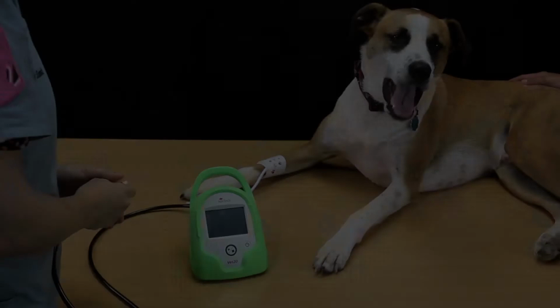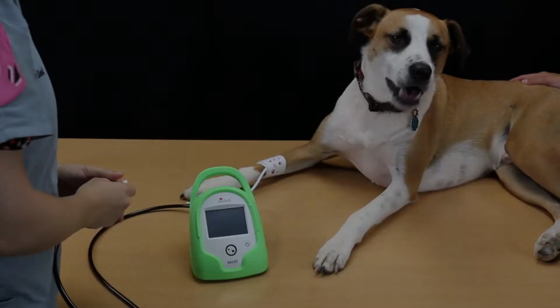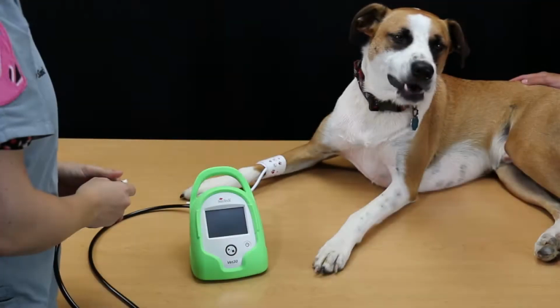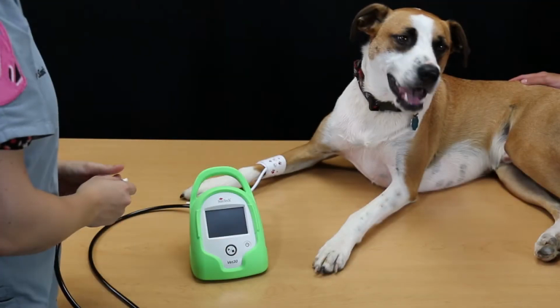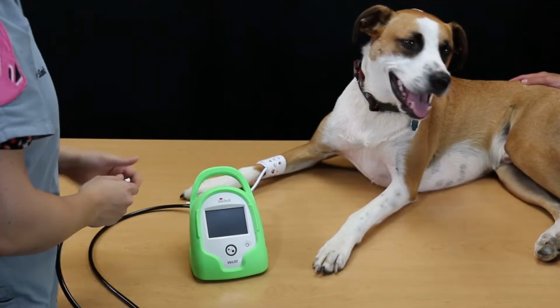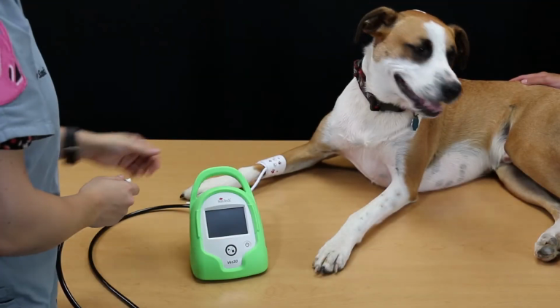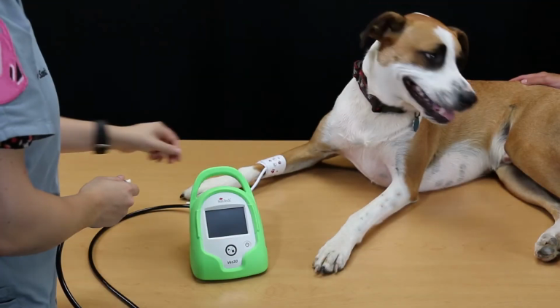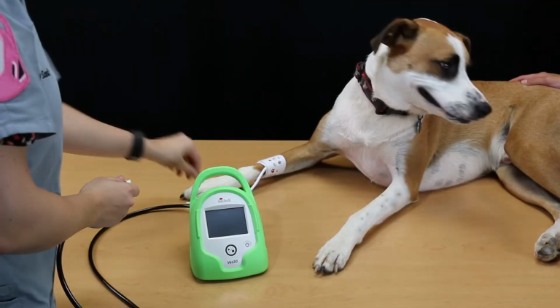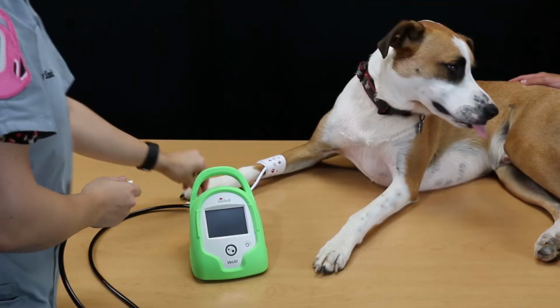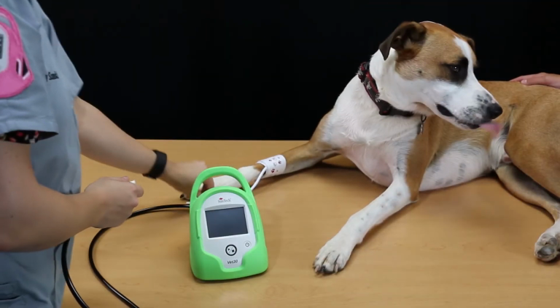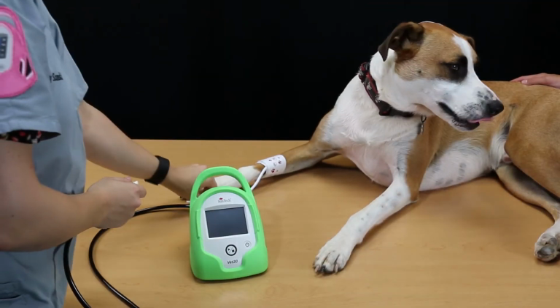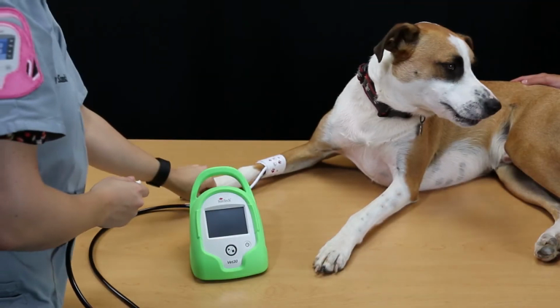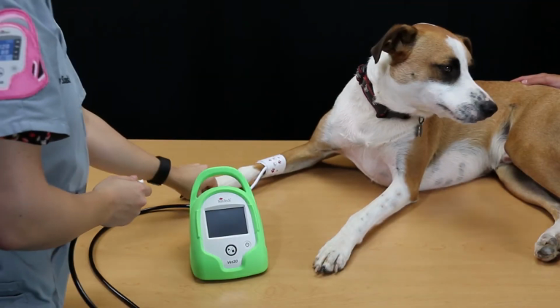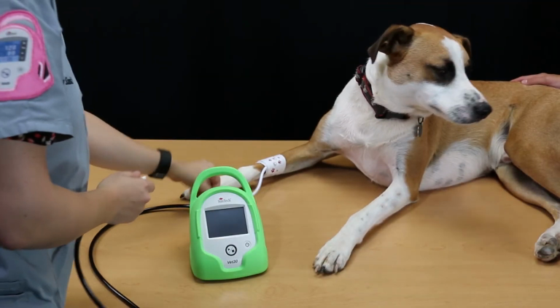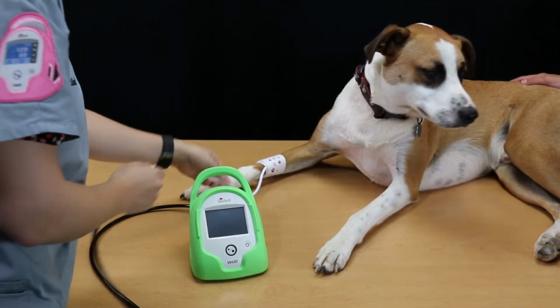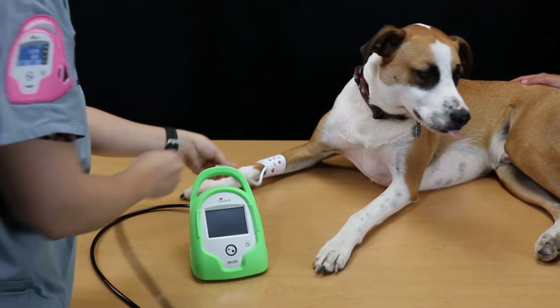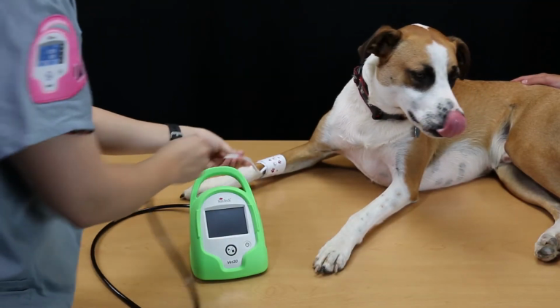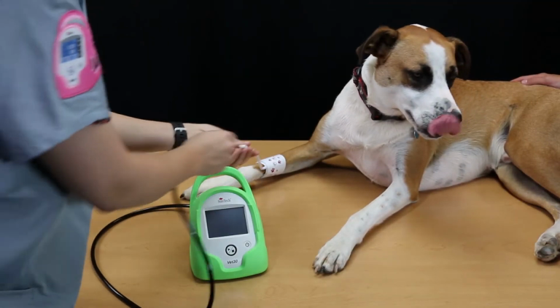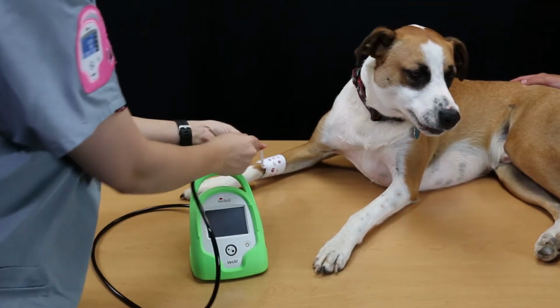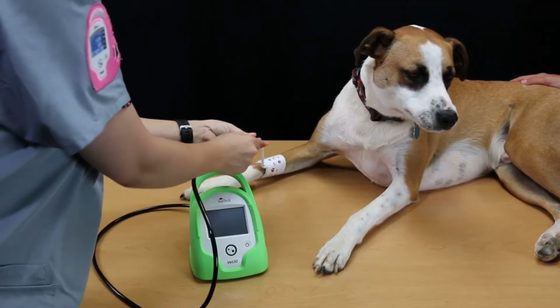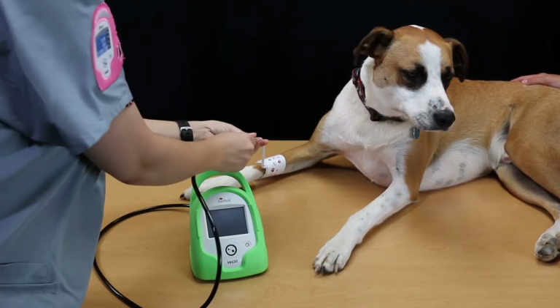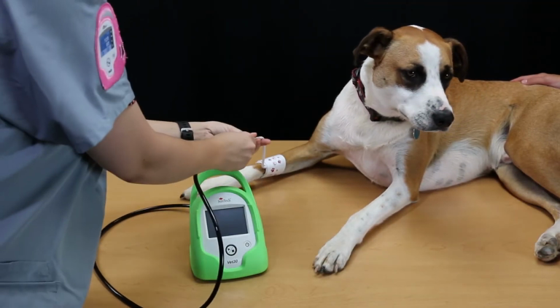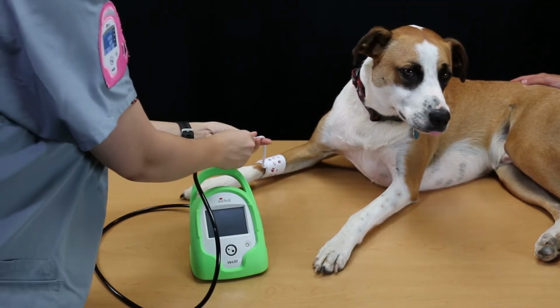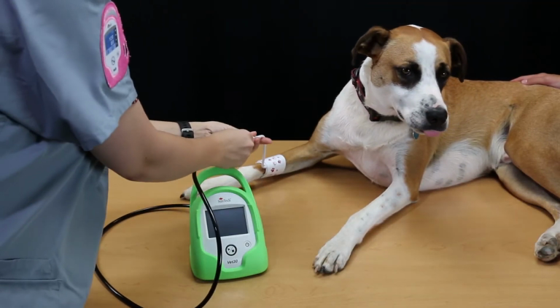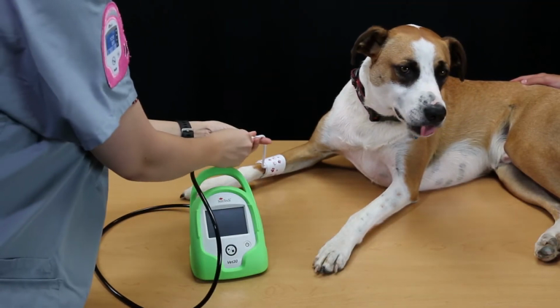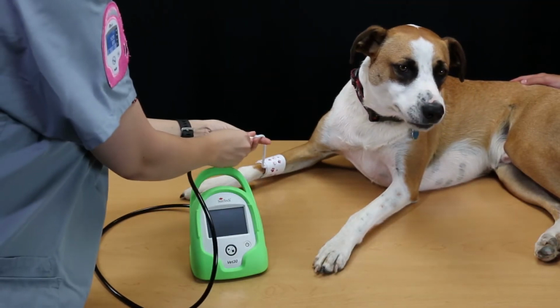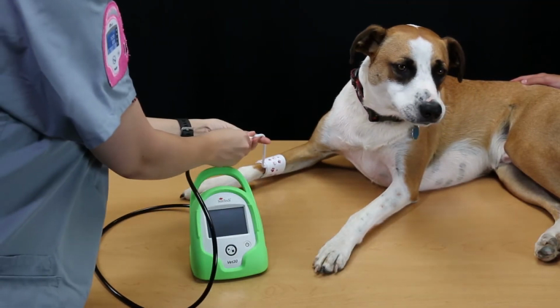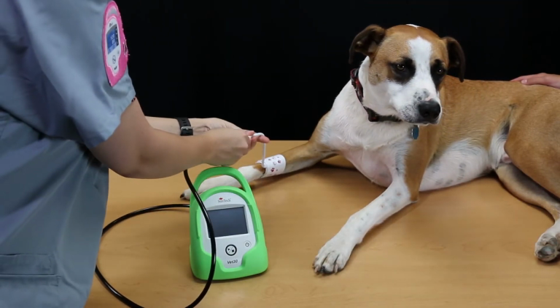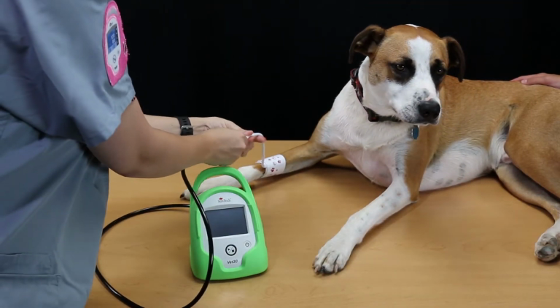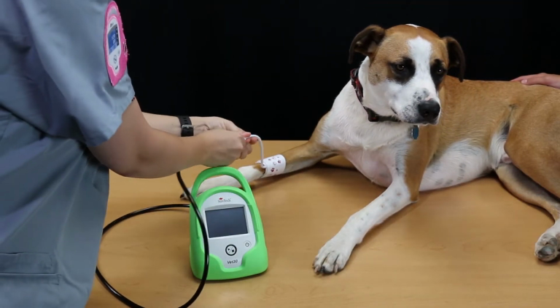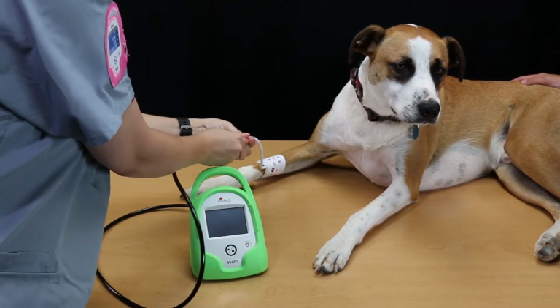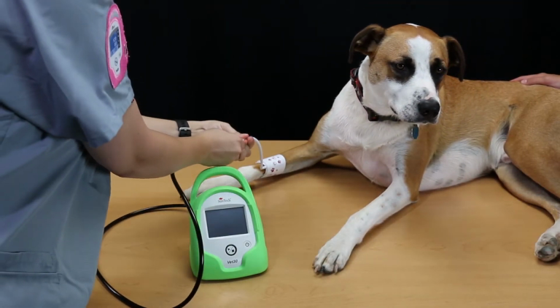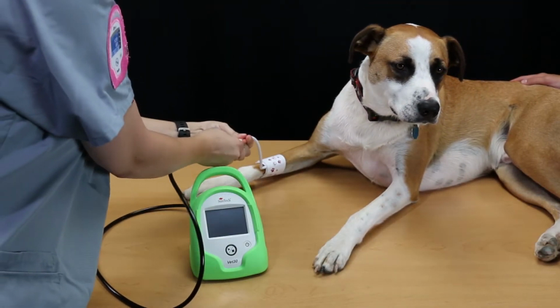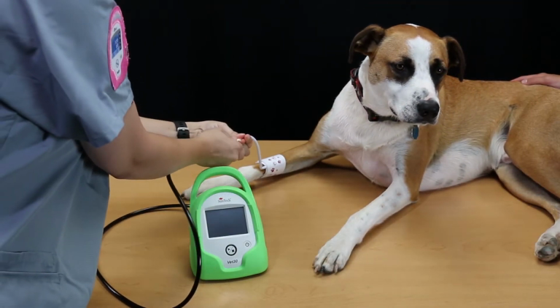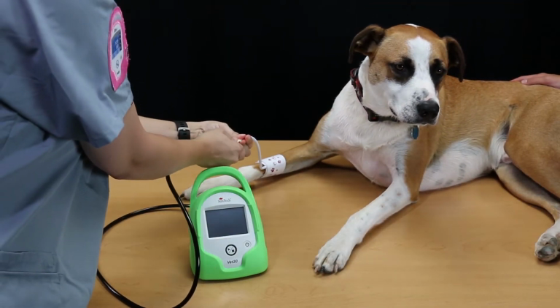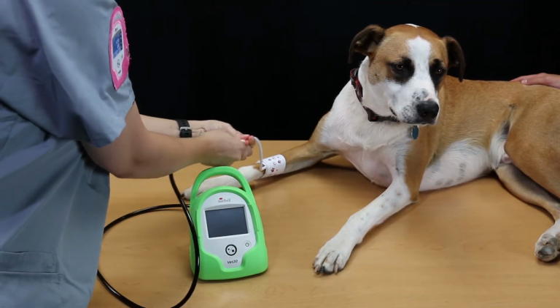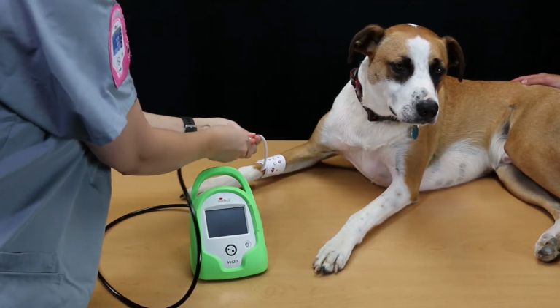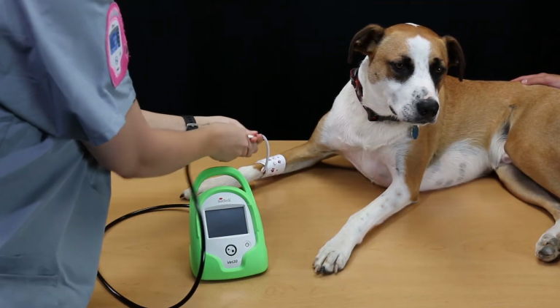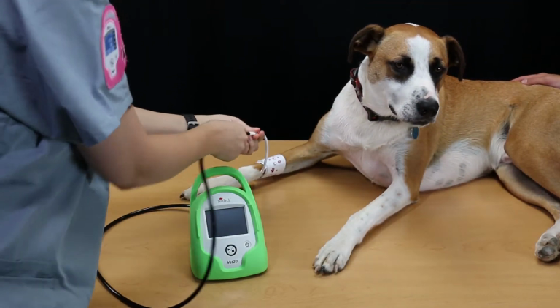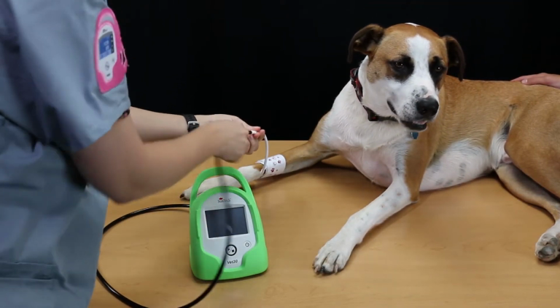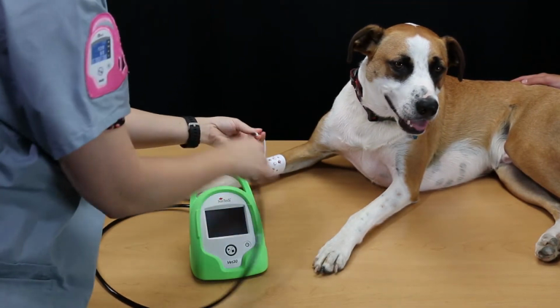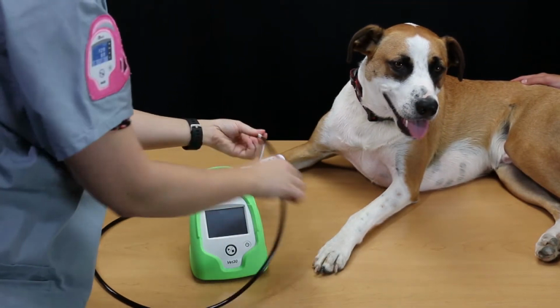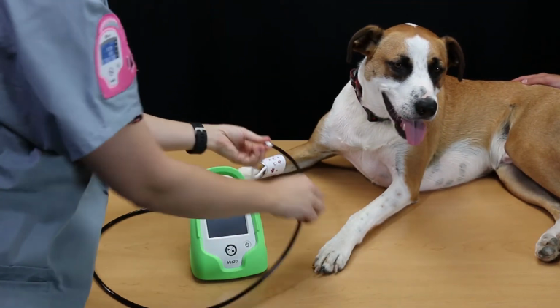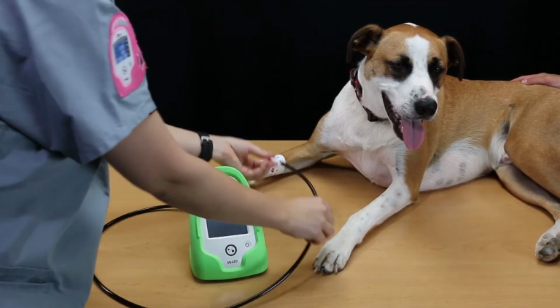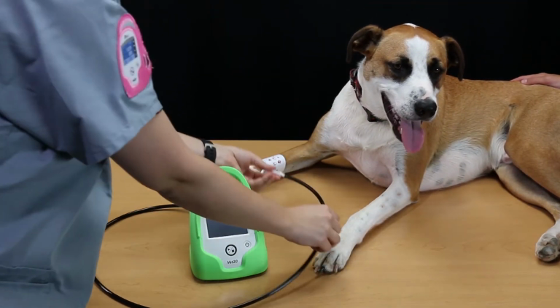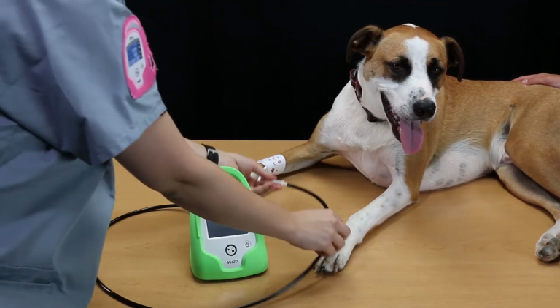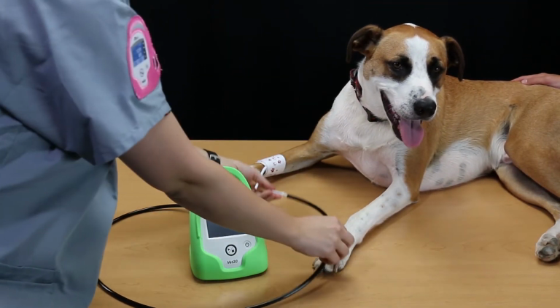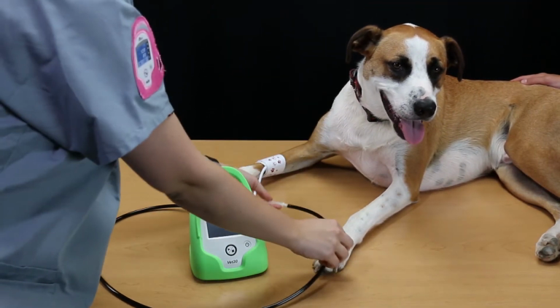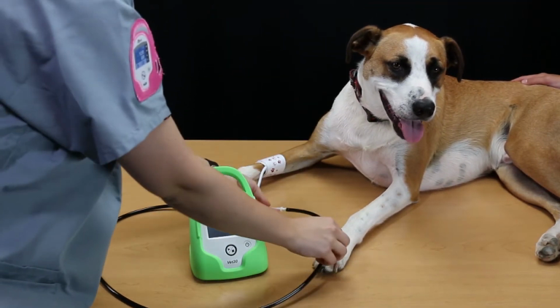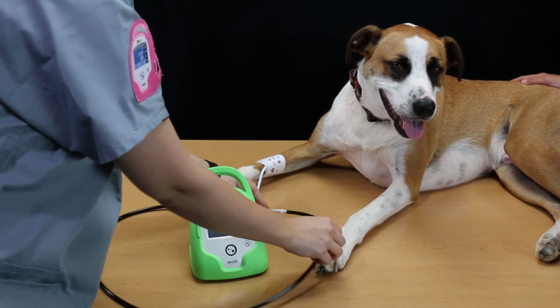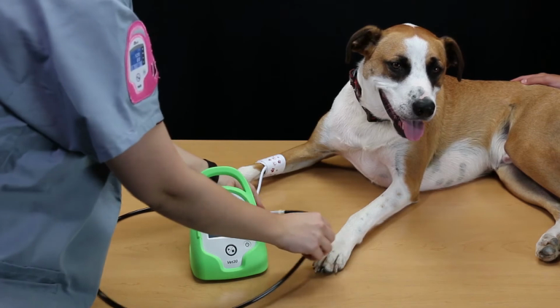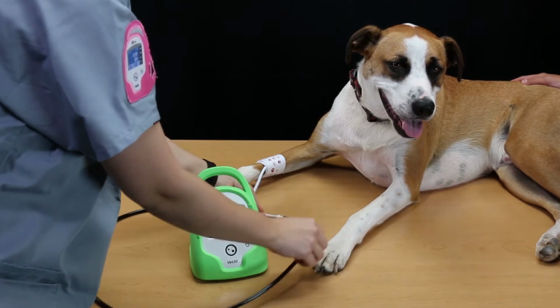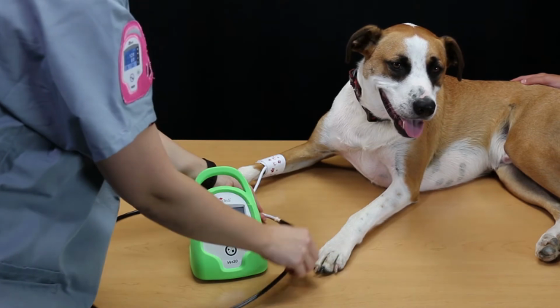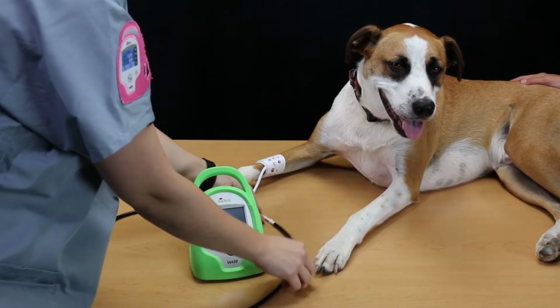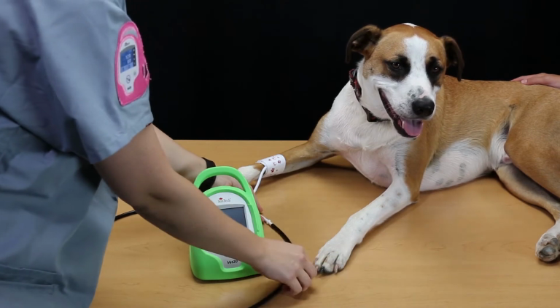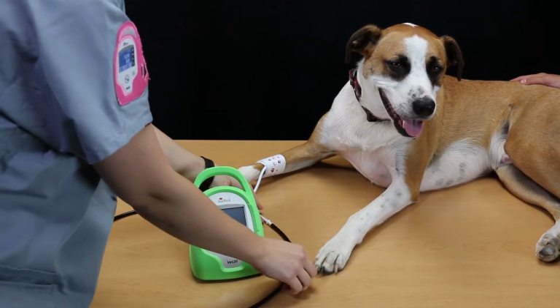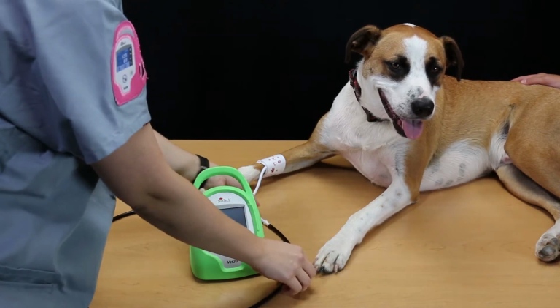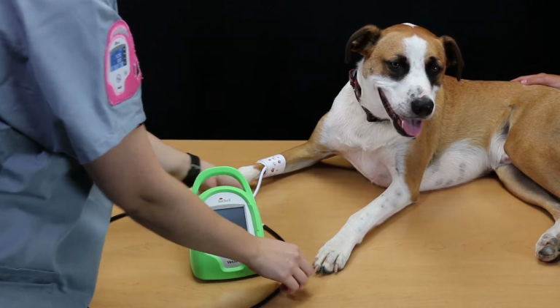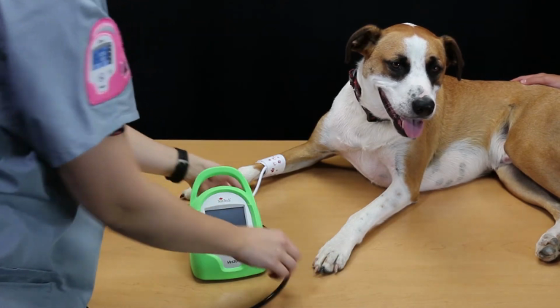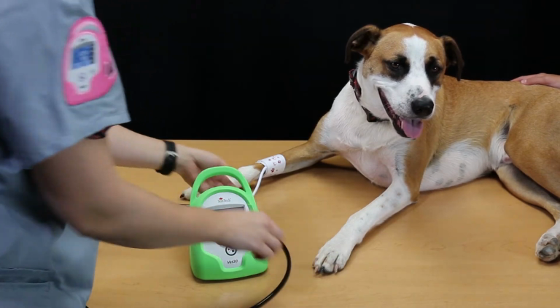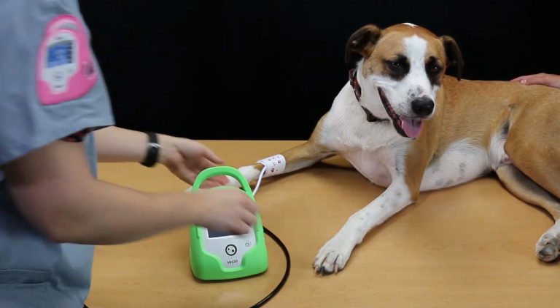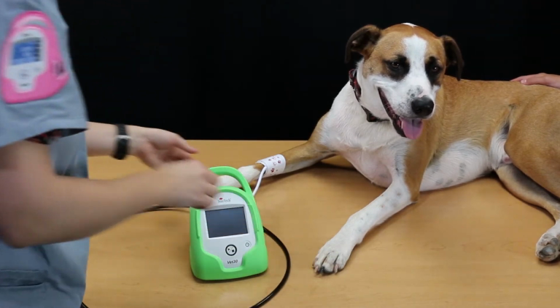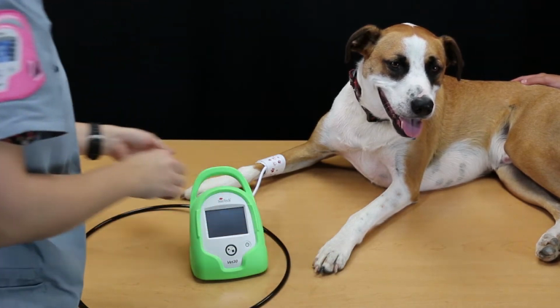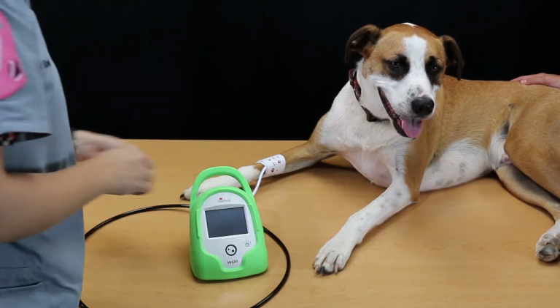With the proper cuff in place, connect the cuff to the patient hose of the SunTech VET30 Continuous Vital Signs Monitor.